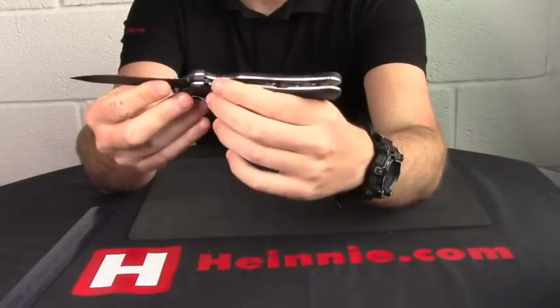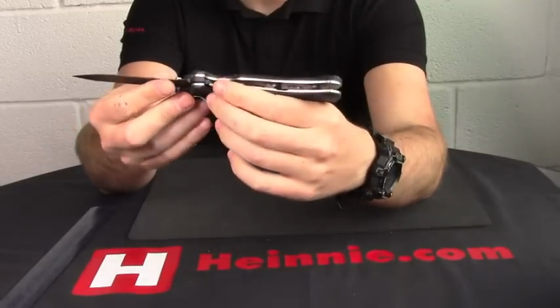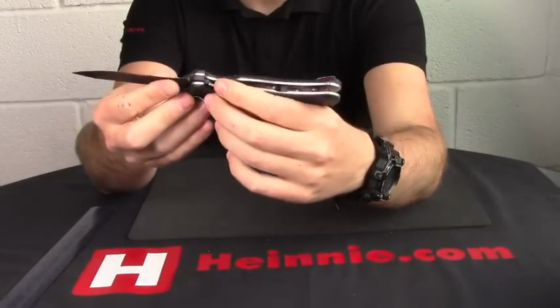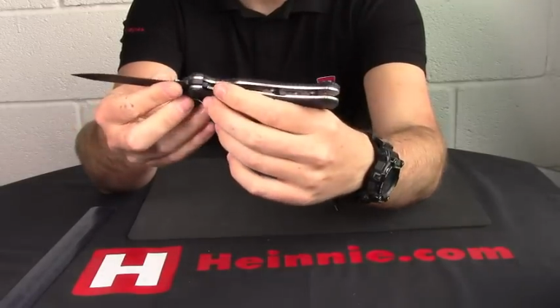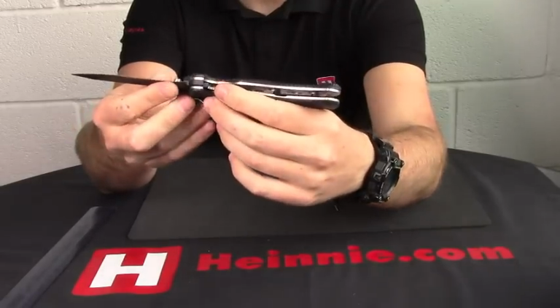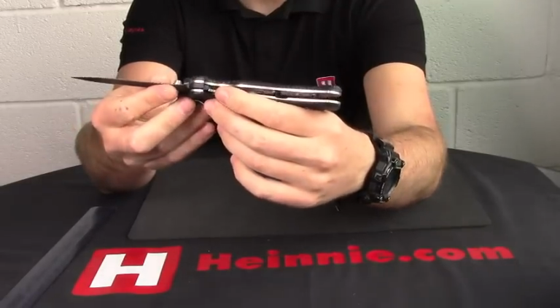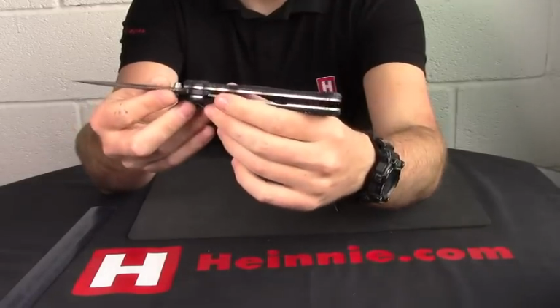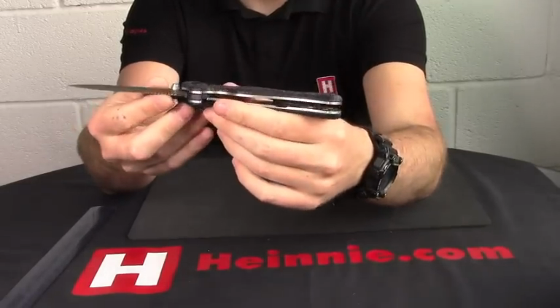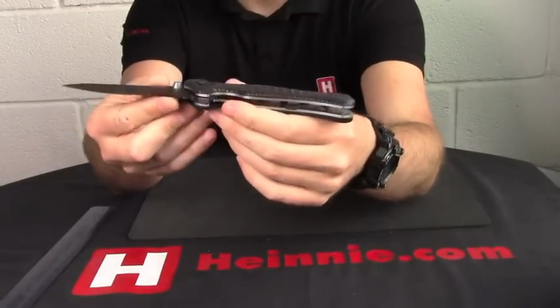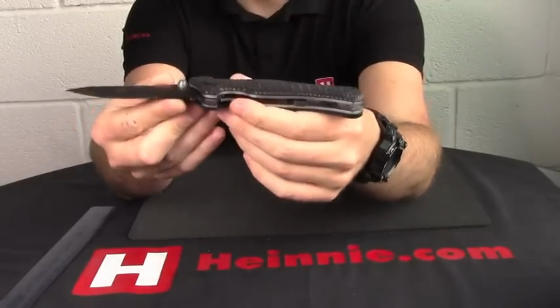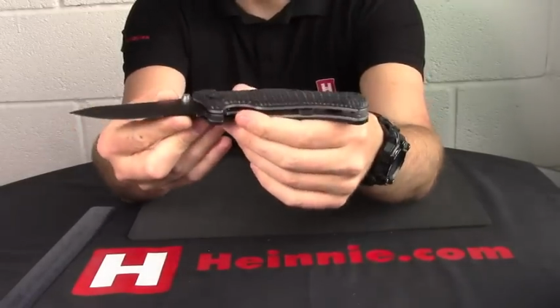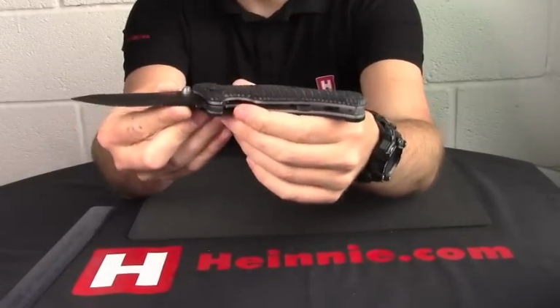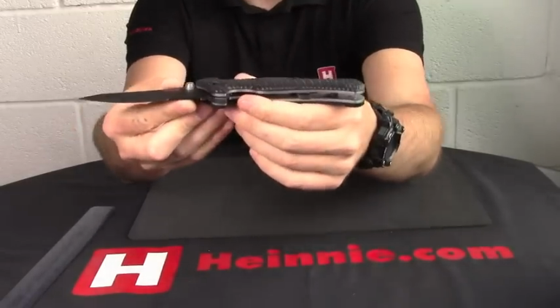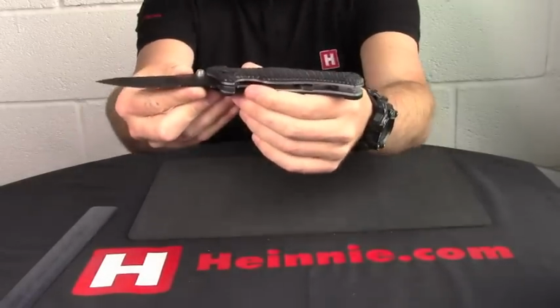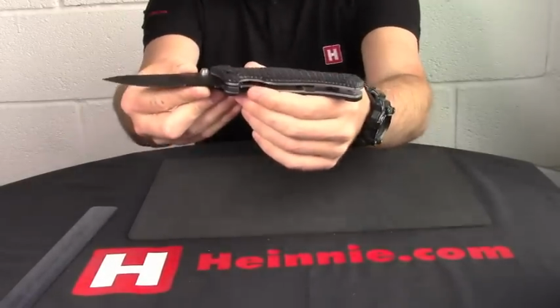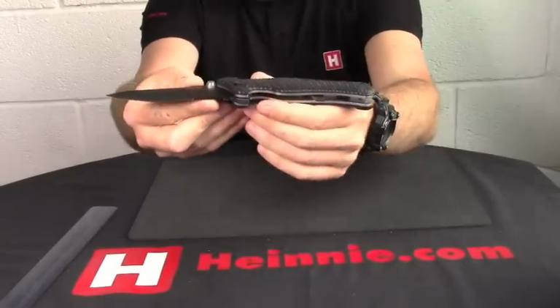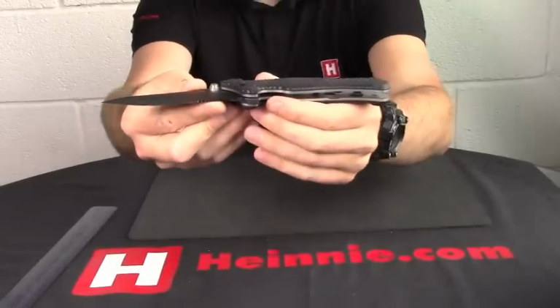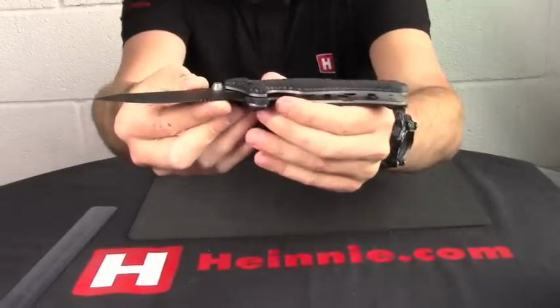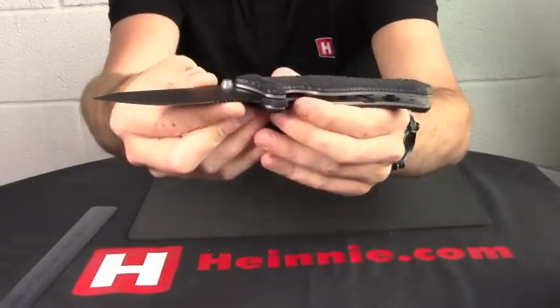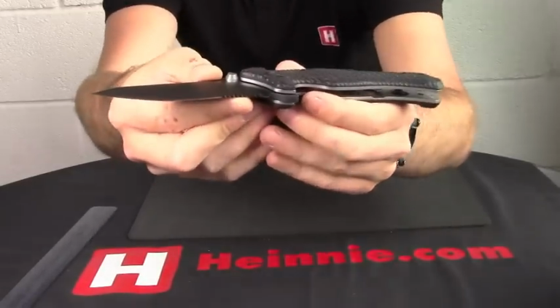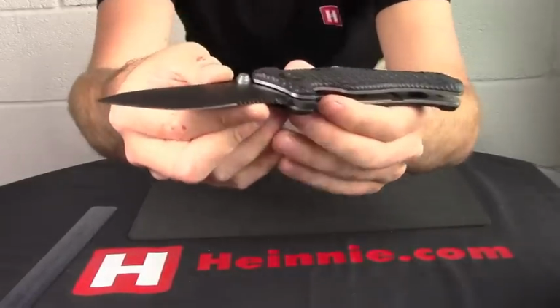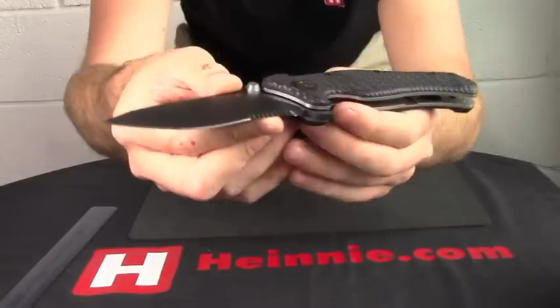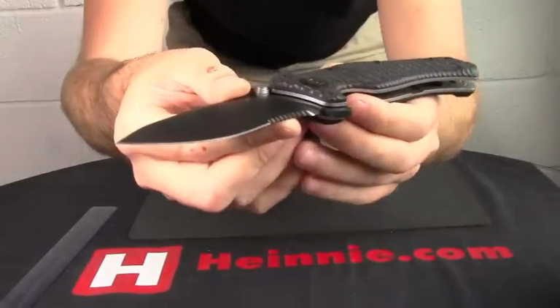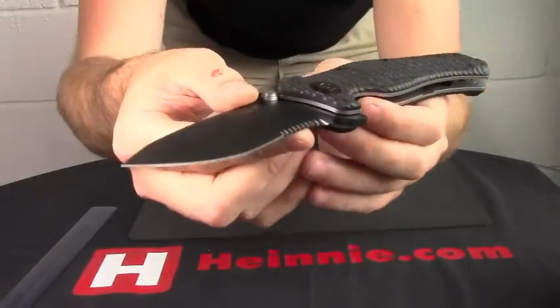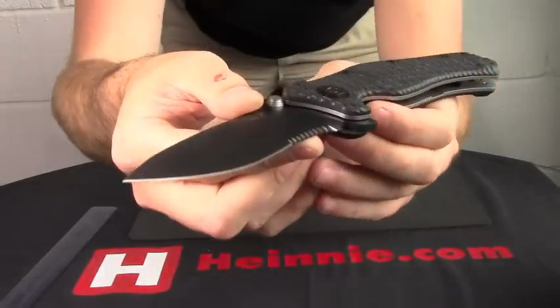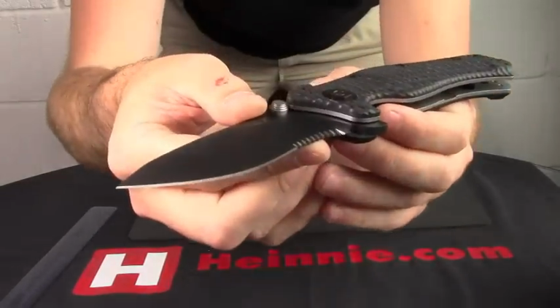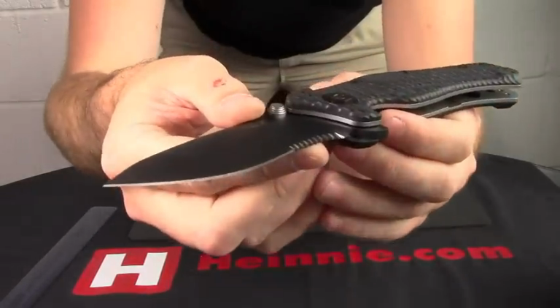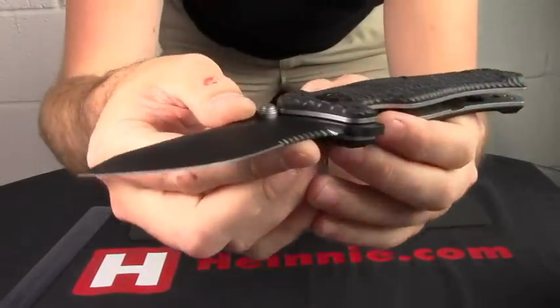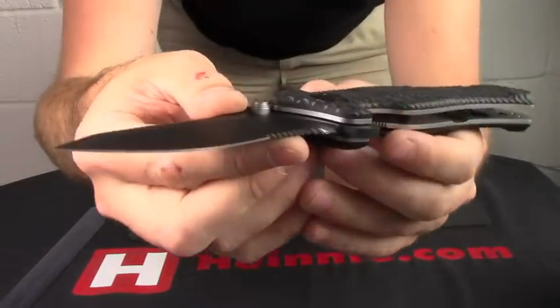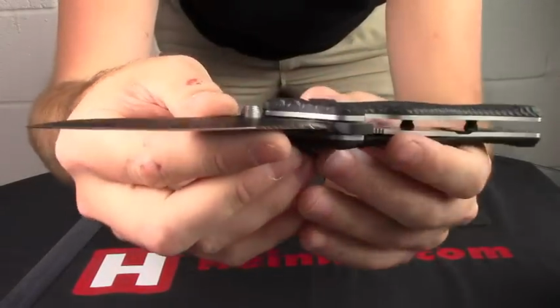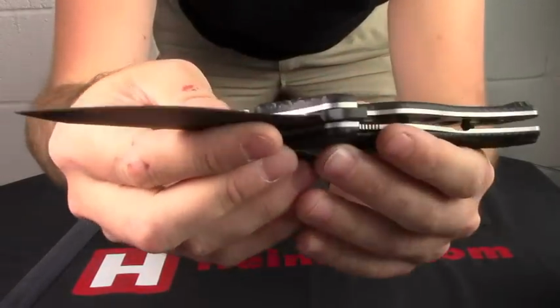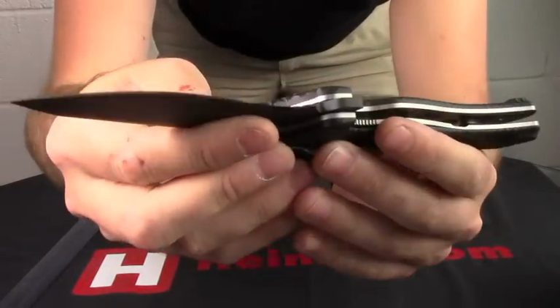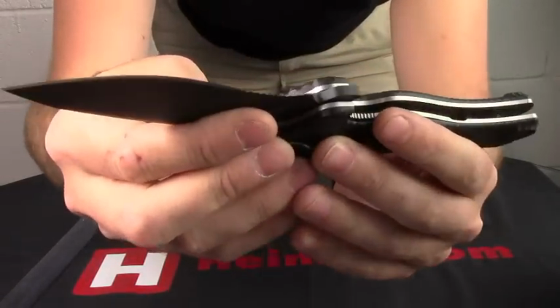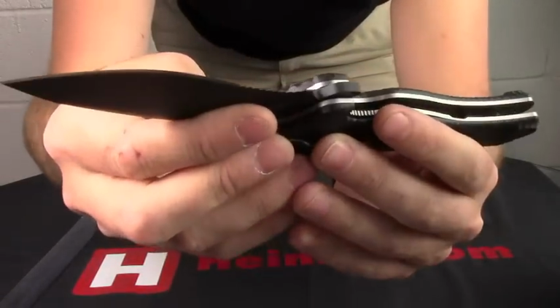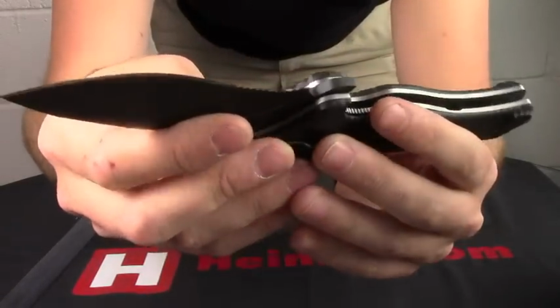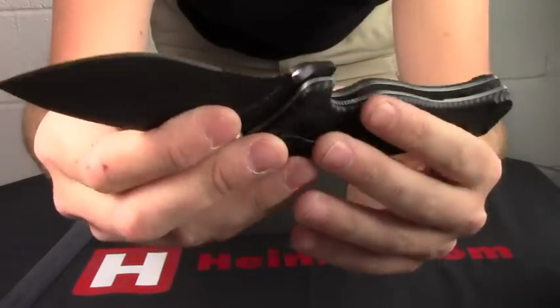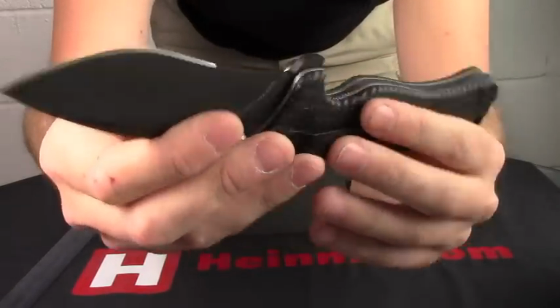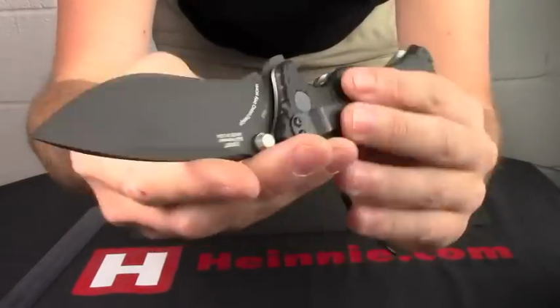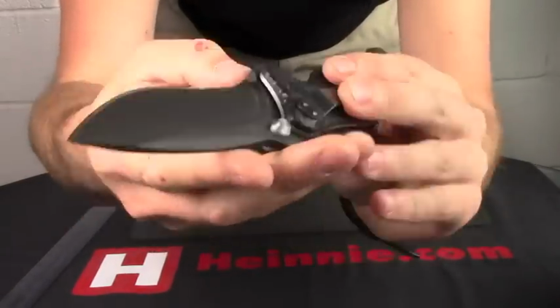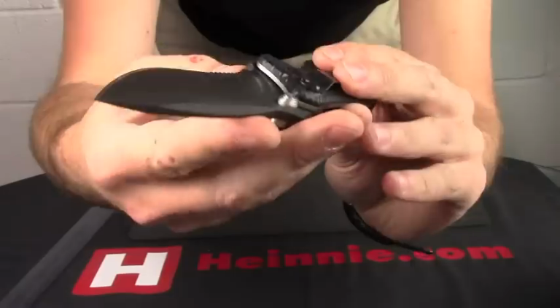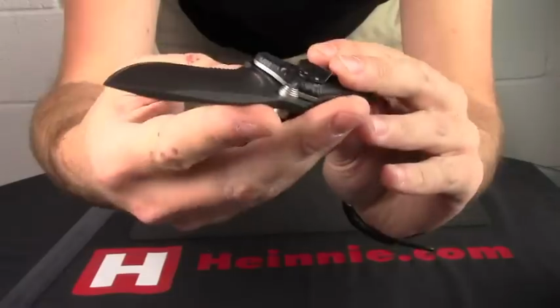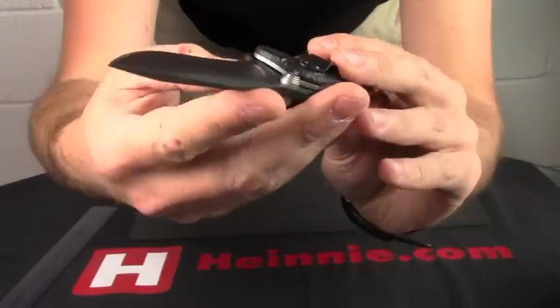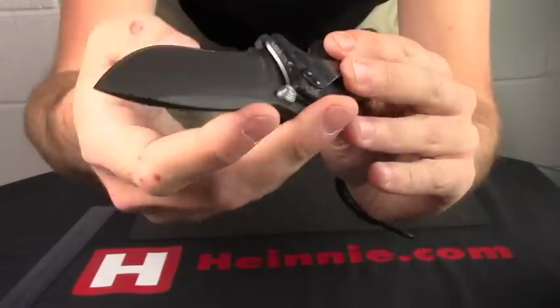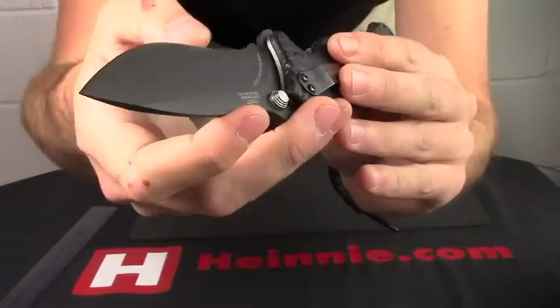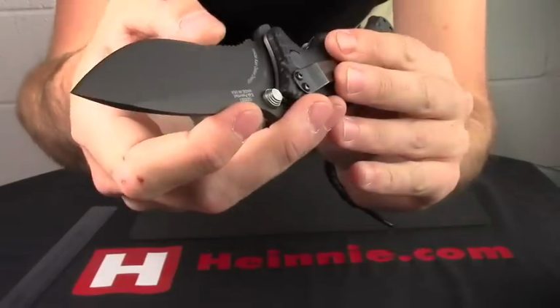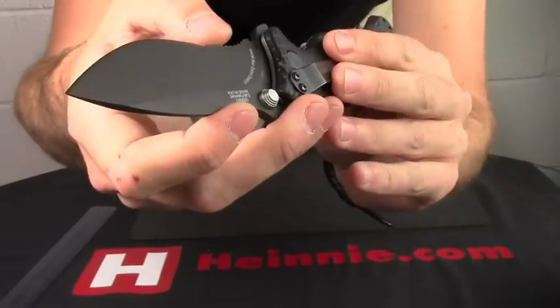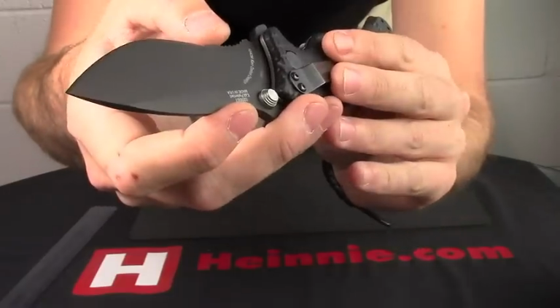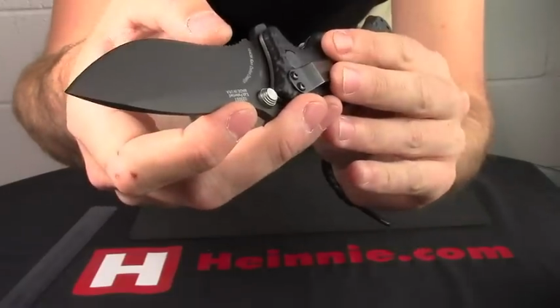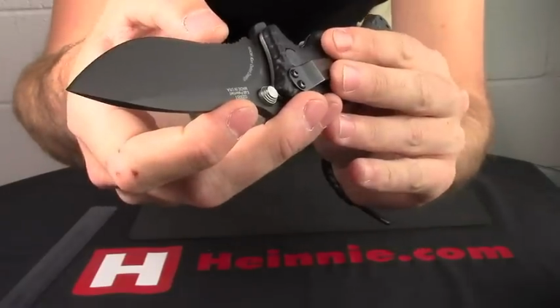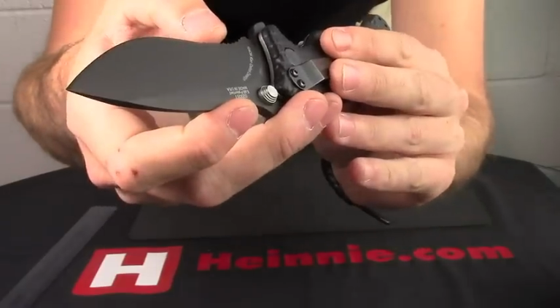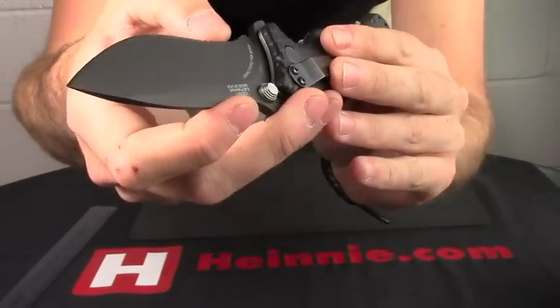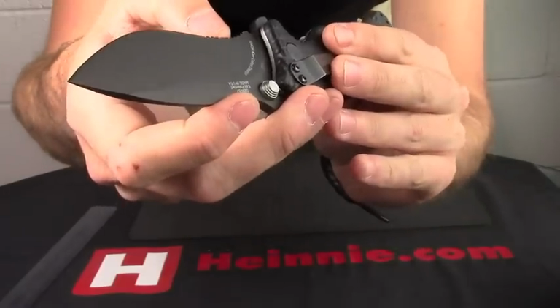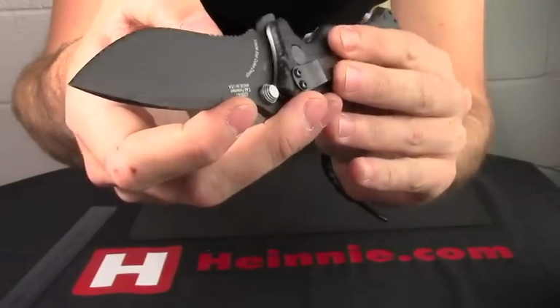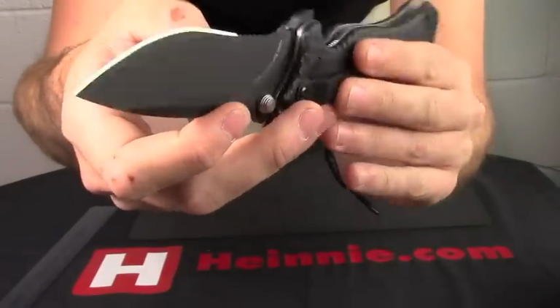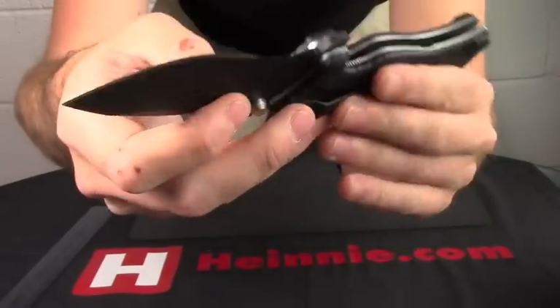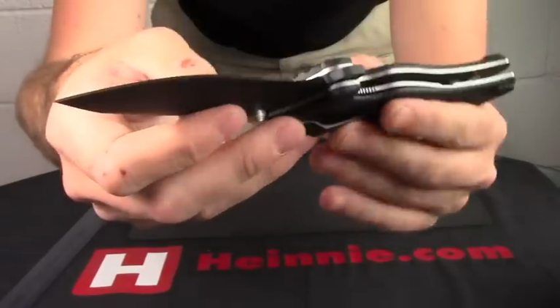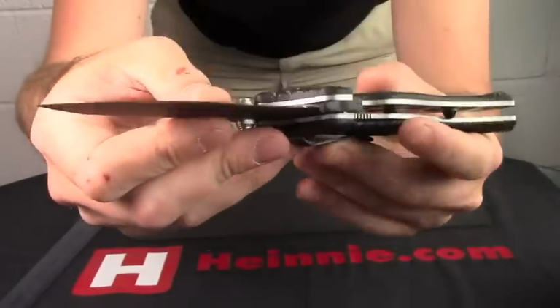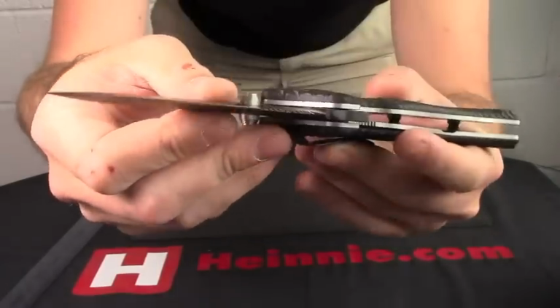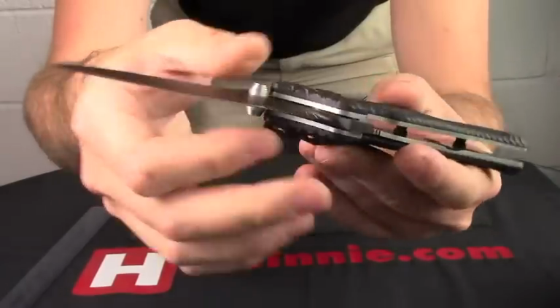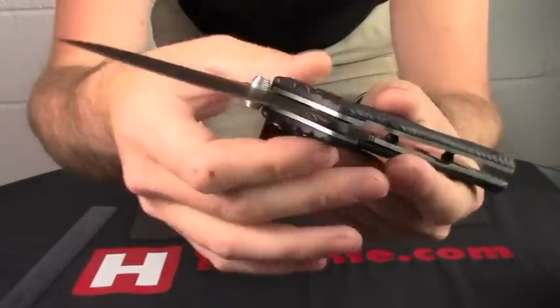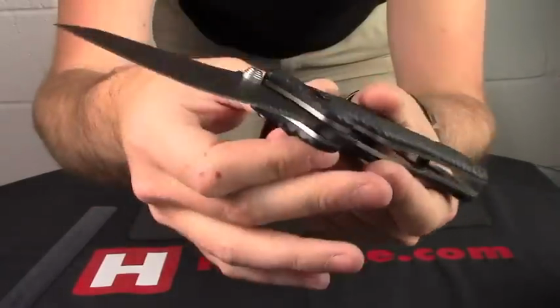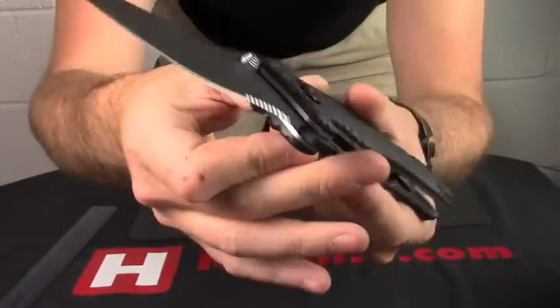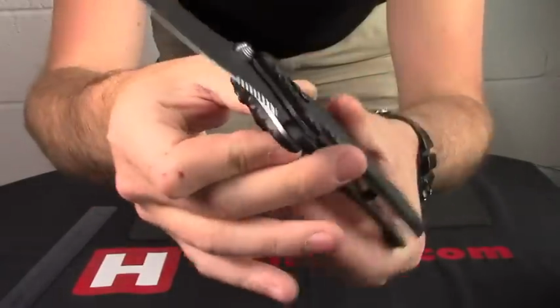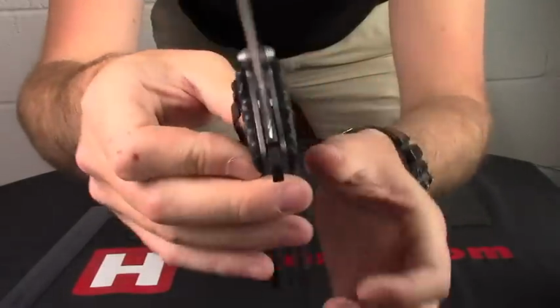This is the part serrated version. If you get a little close up on them, you can see chisel ground part serrations.